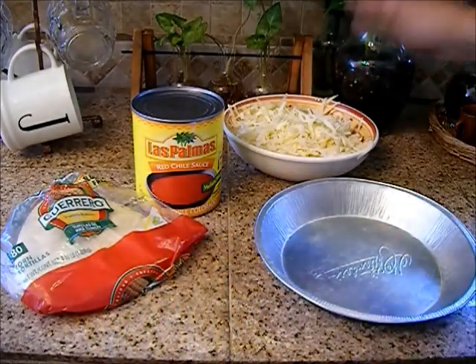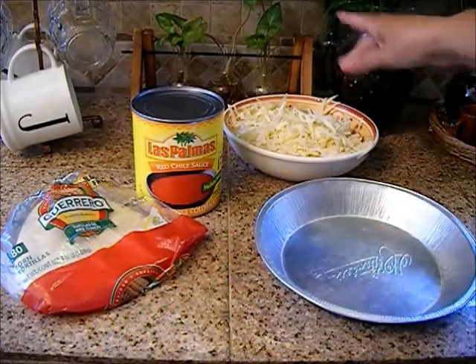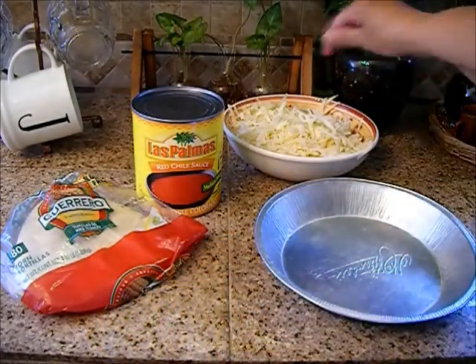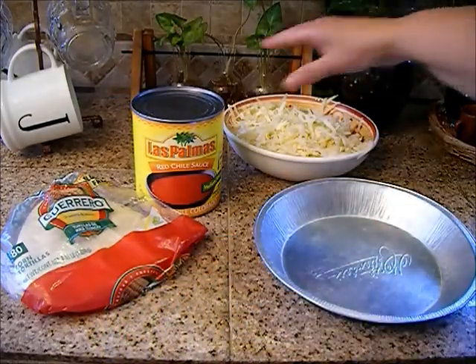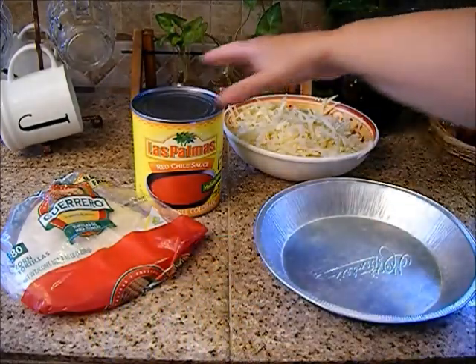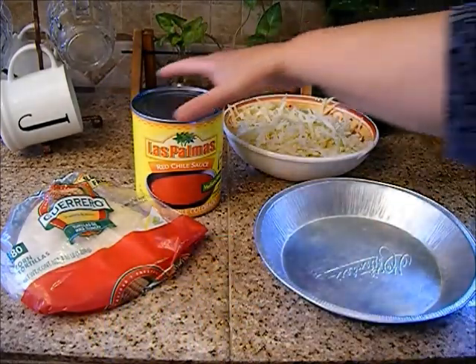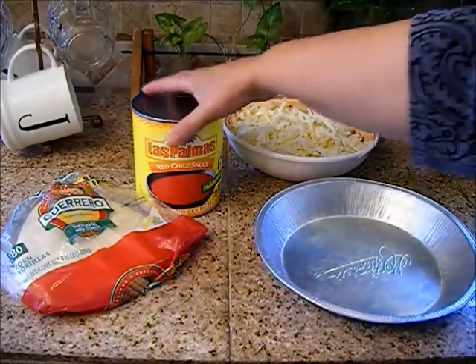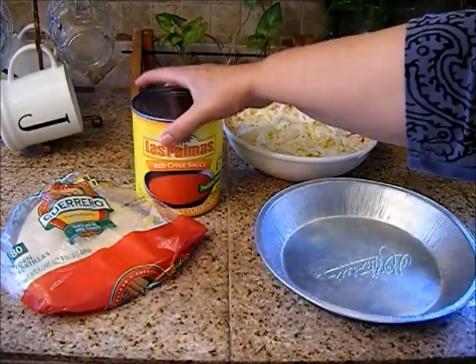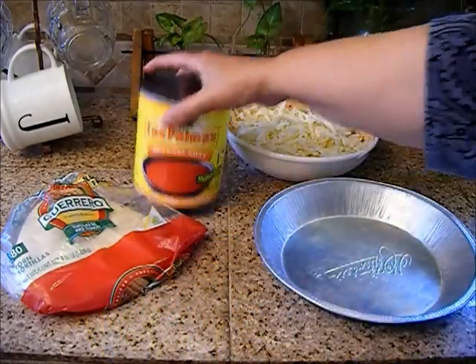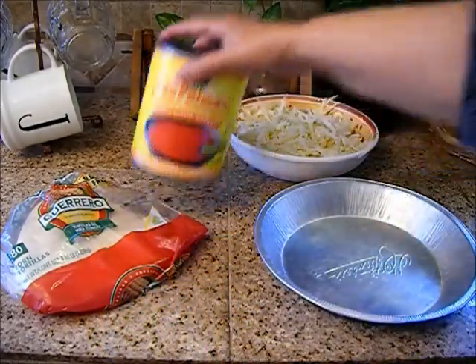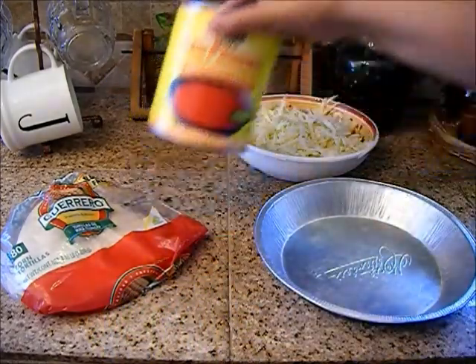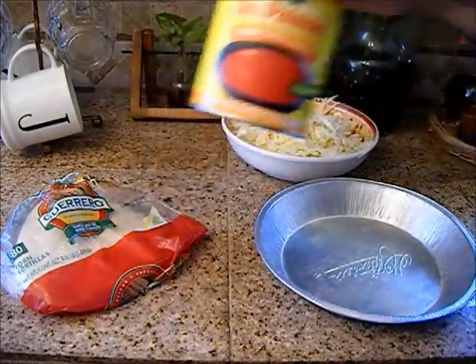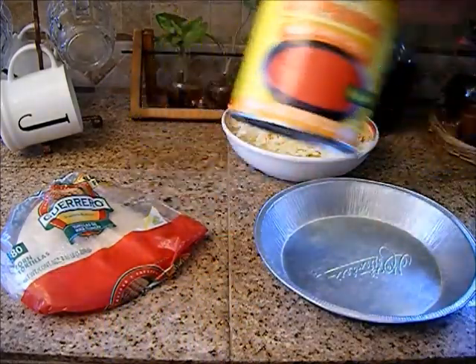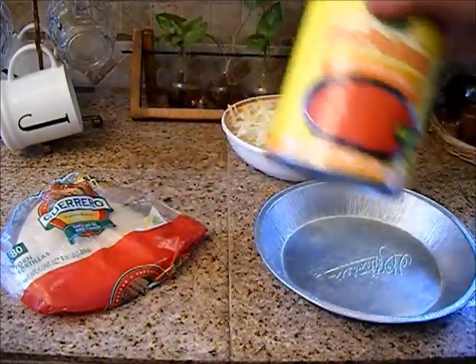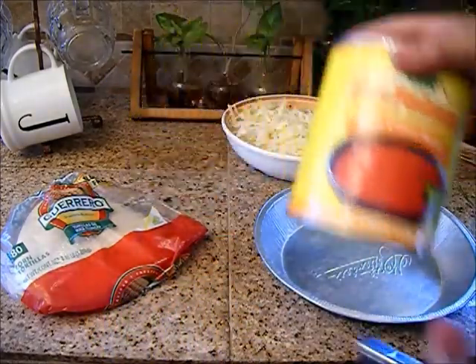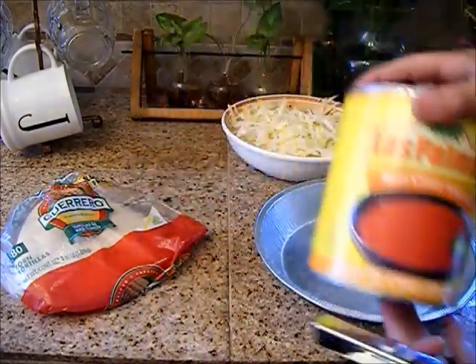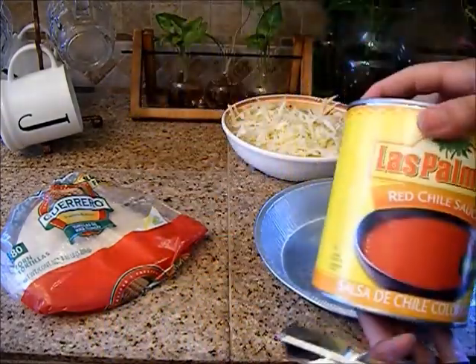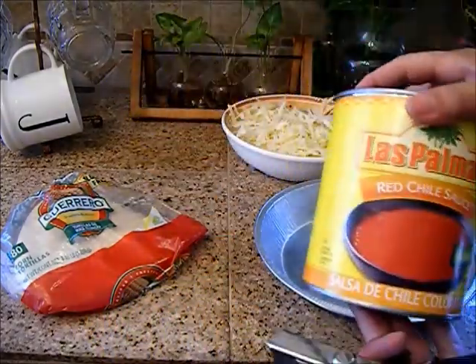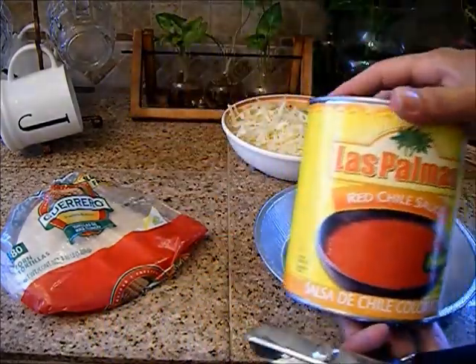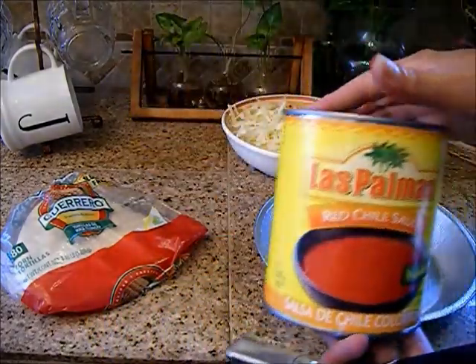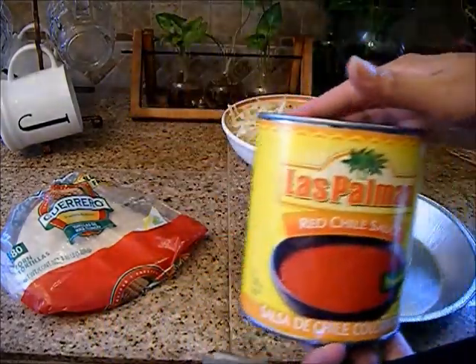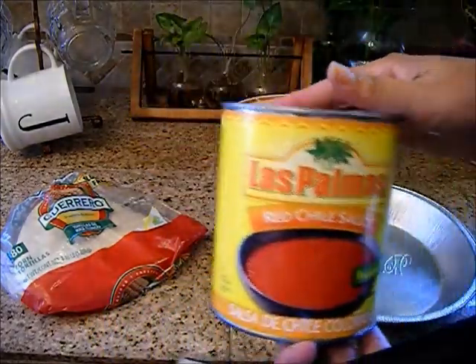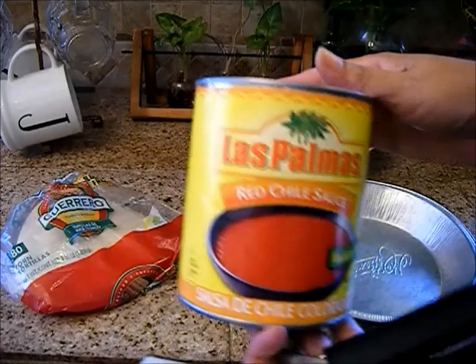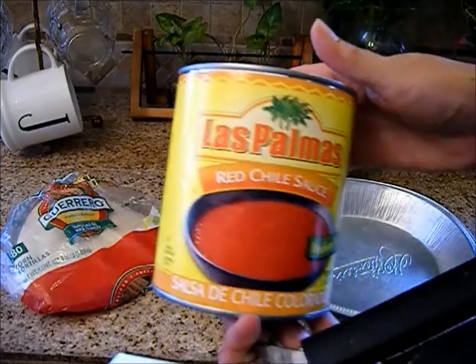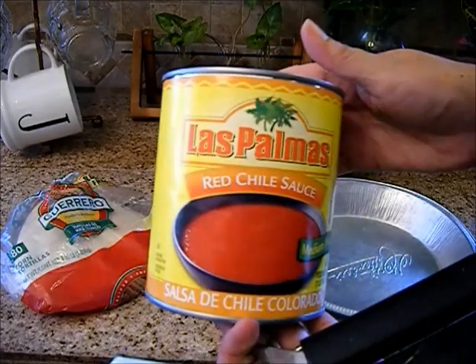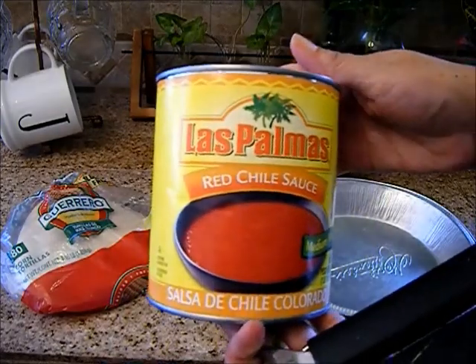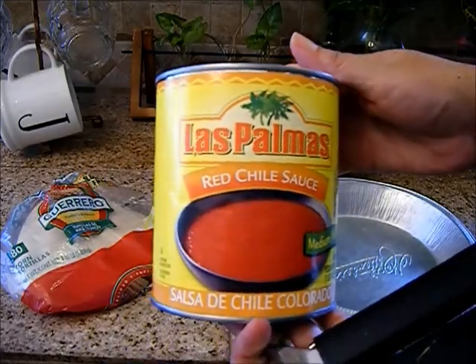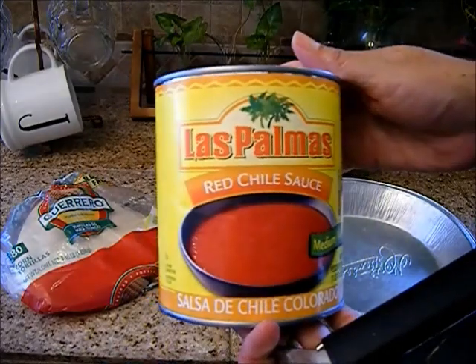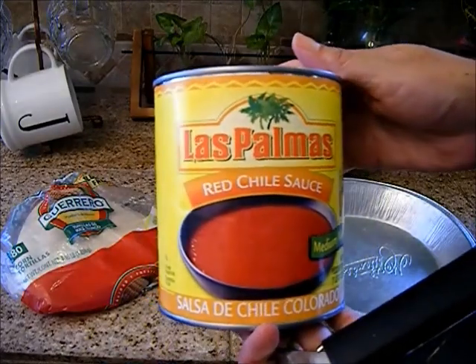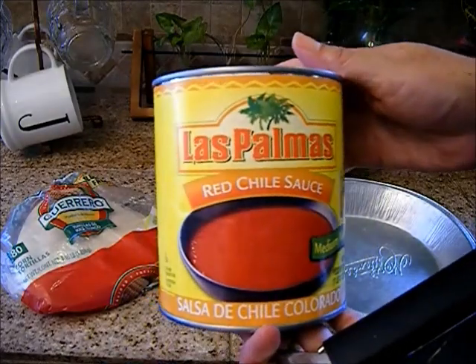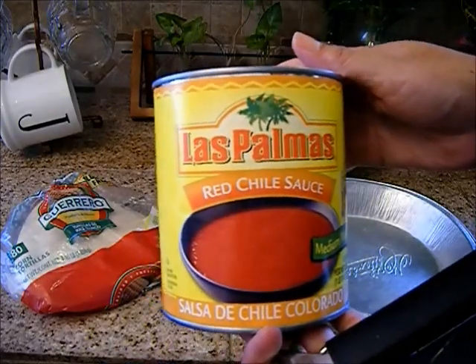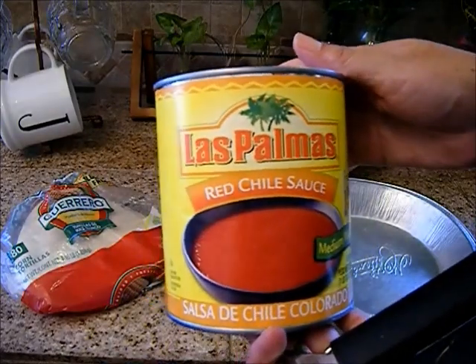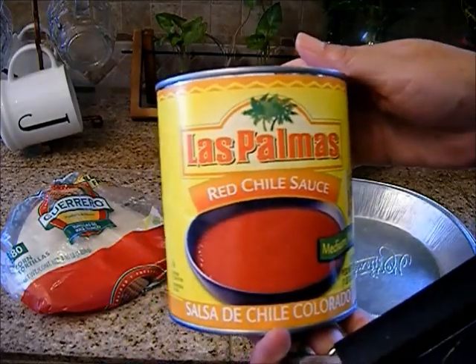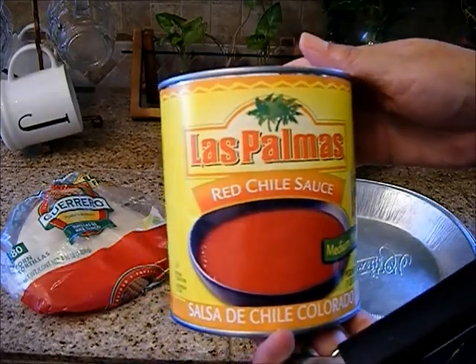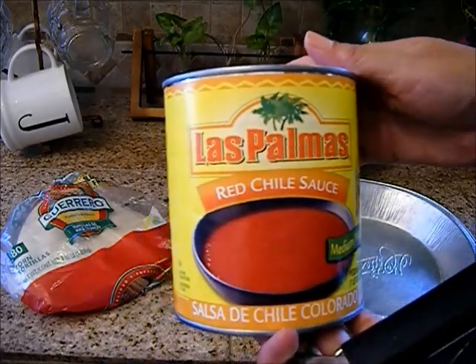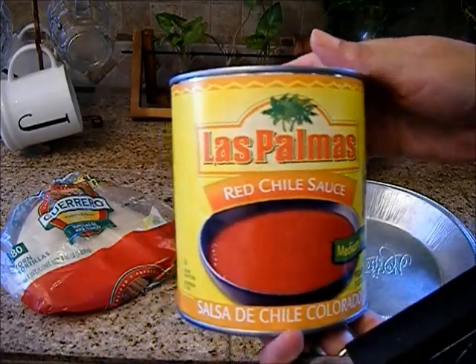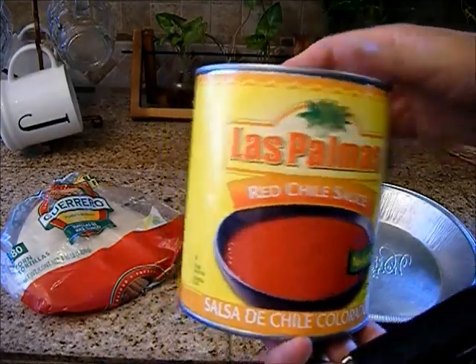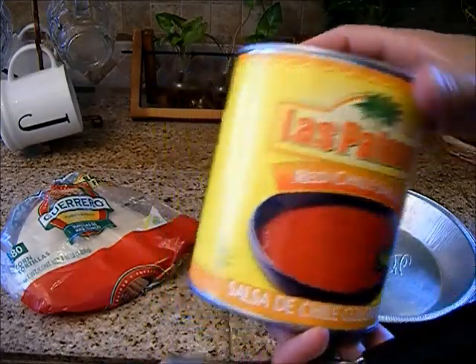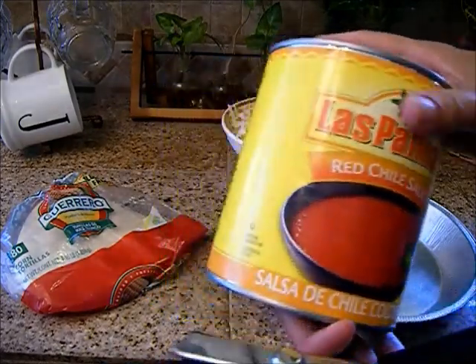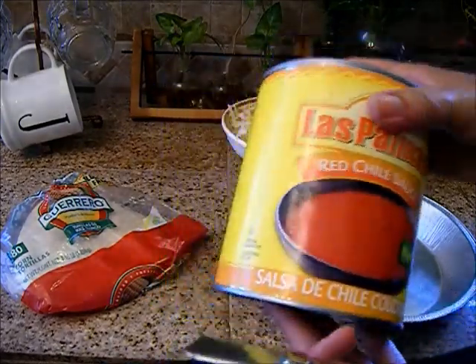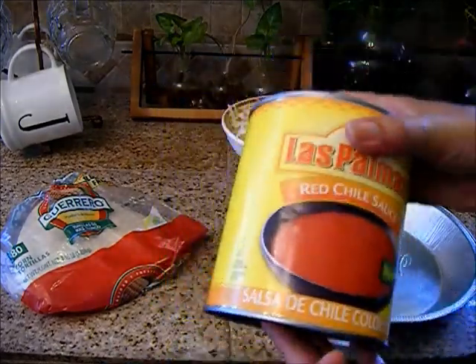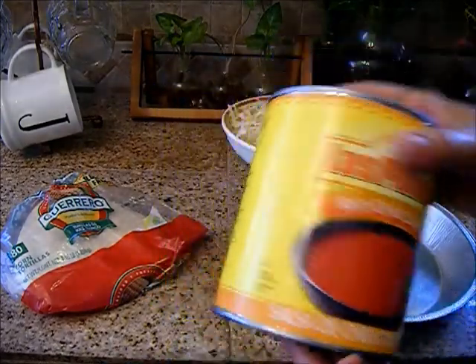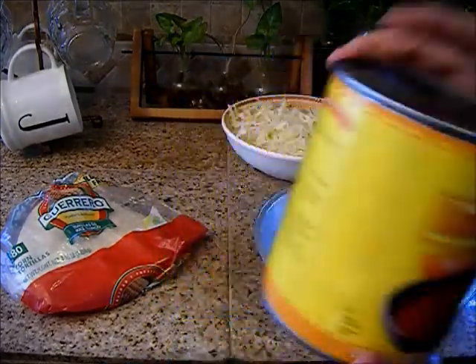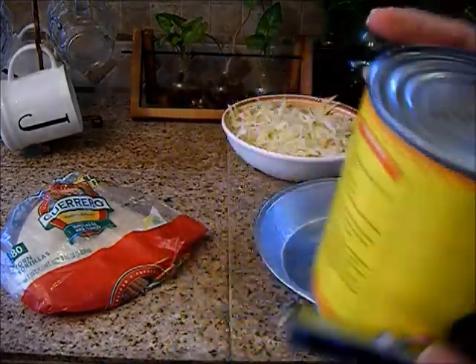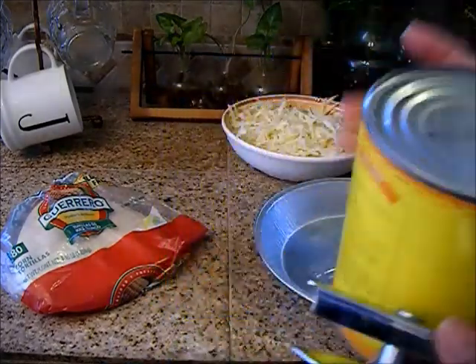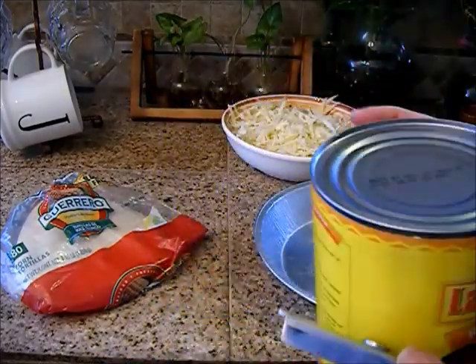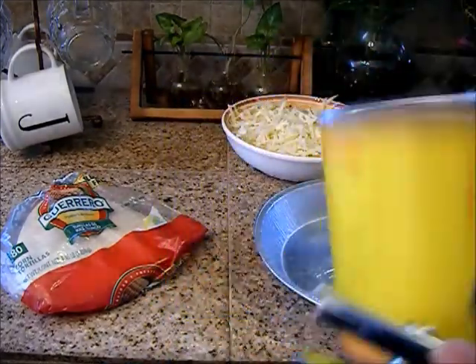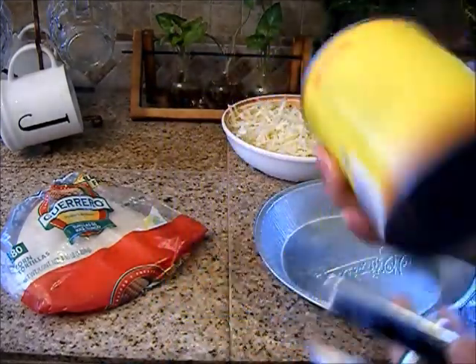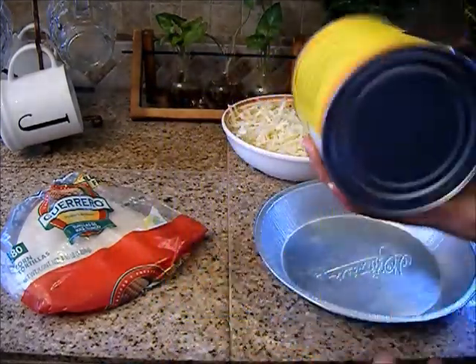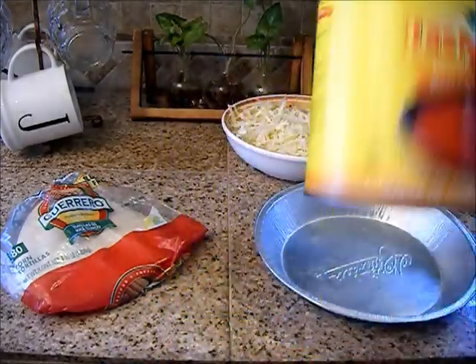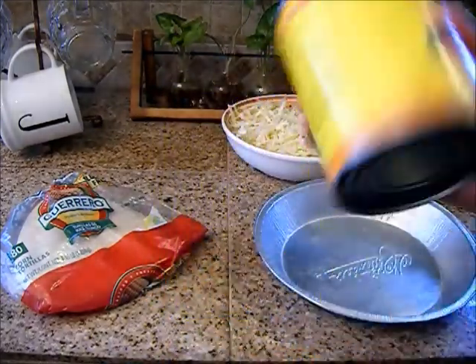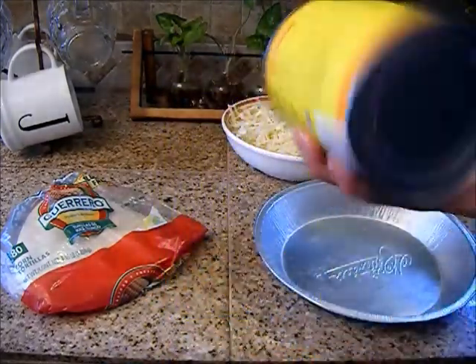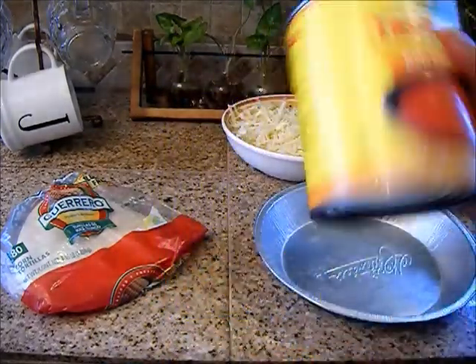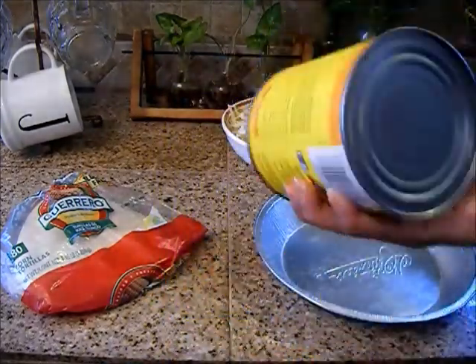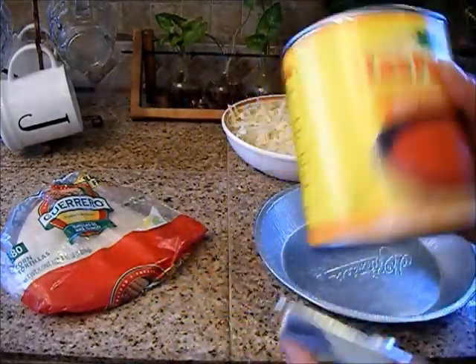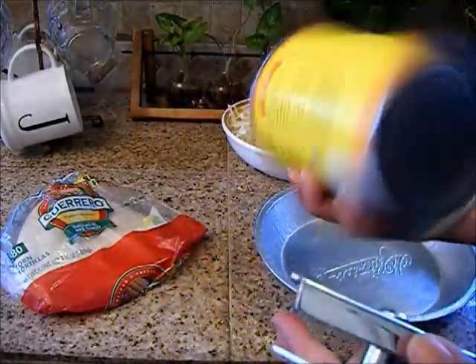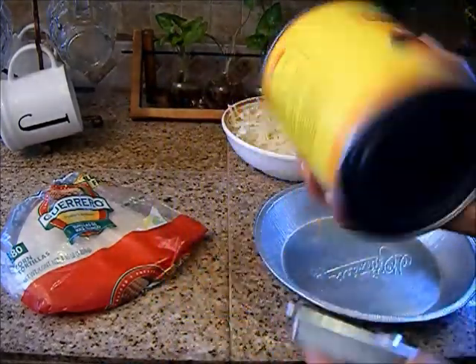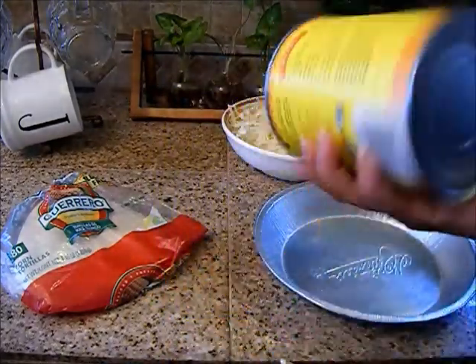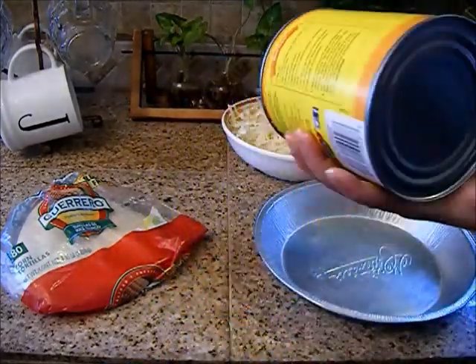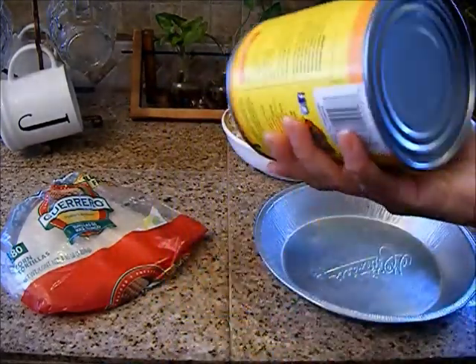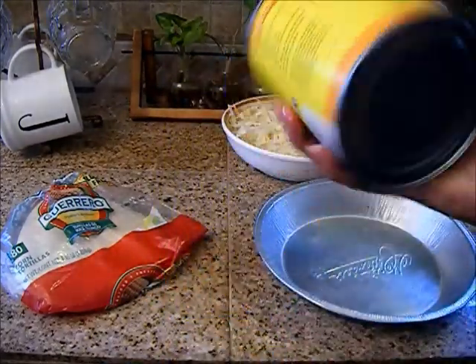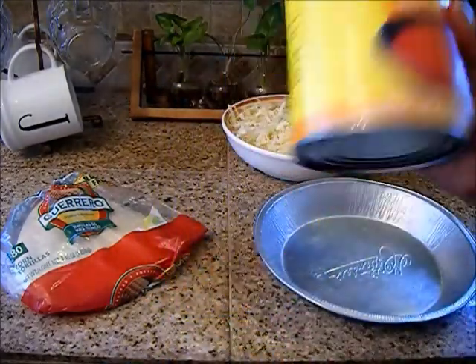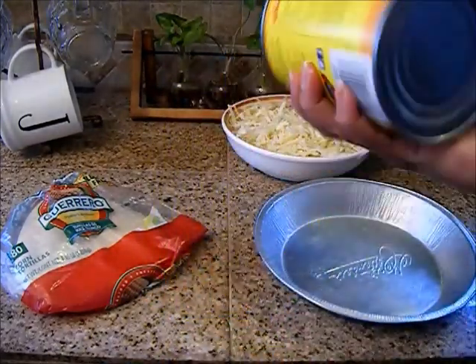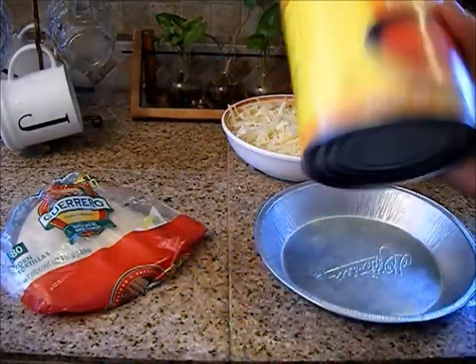I'm going to use Las Palmas red chili sauce. Just shake it up very well.